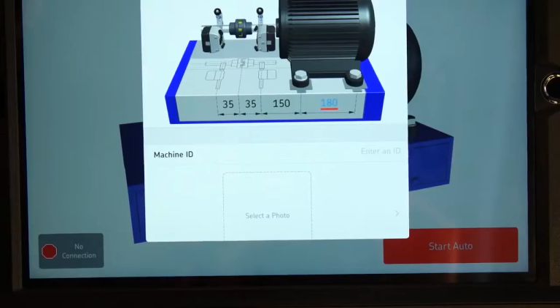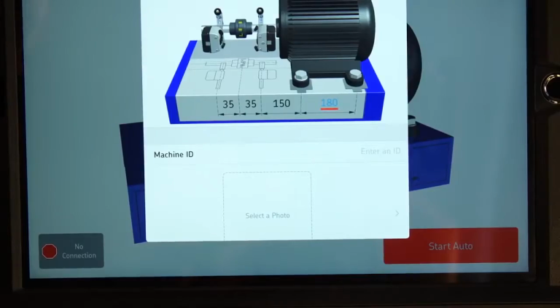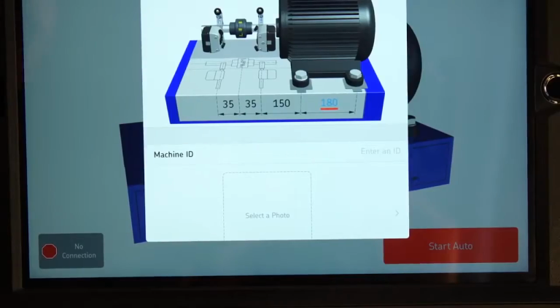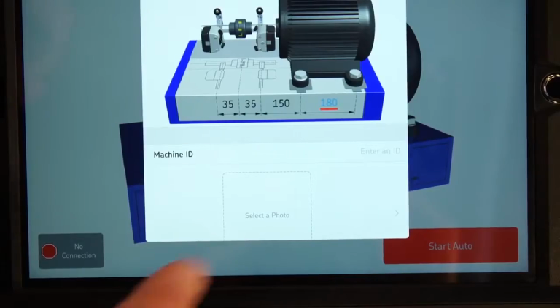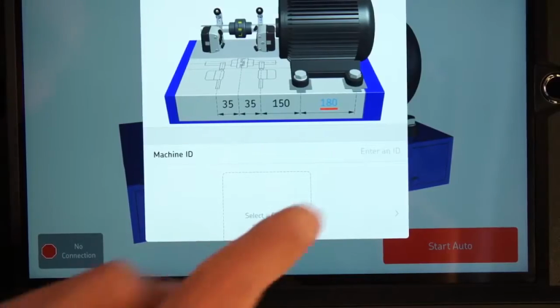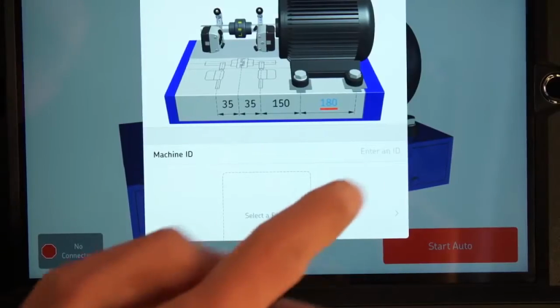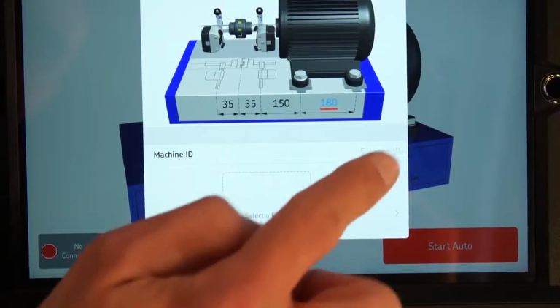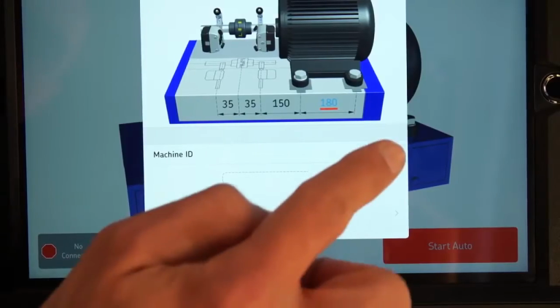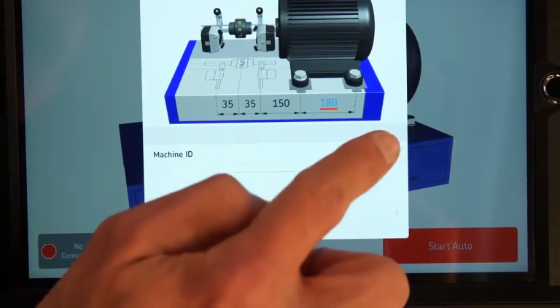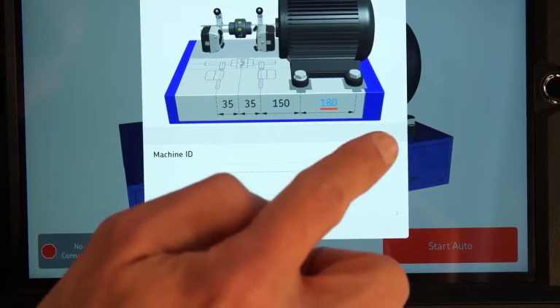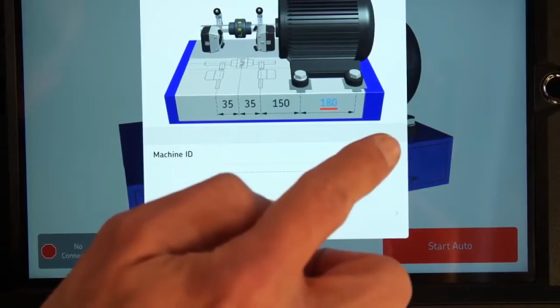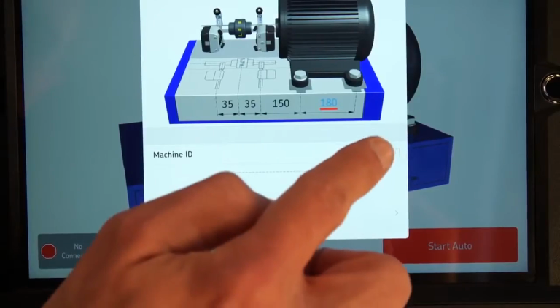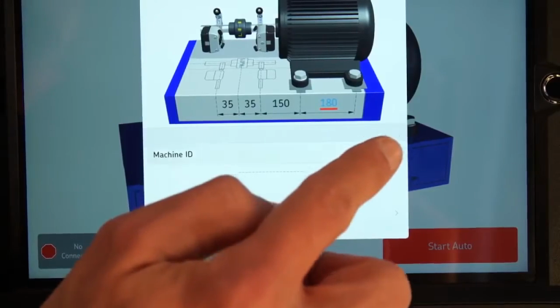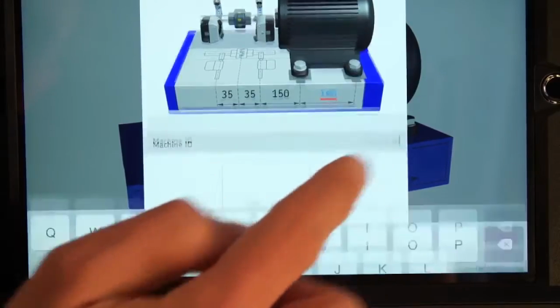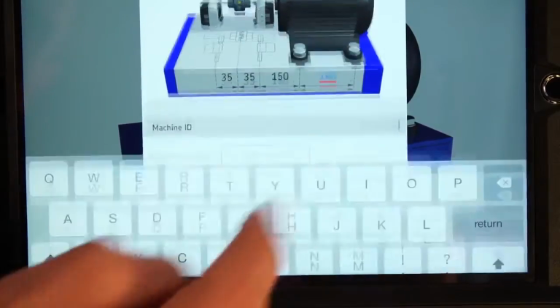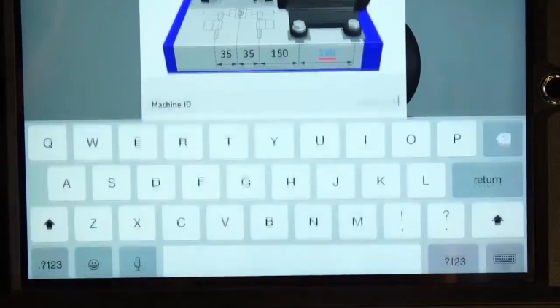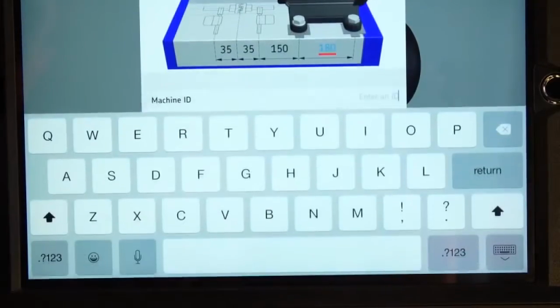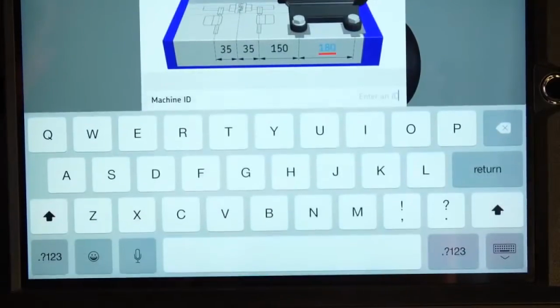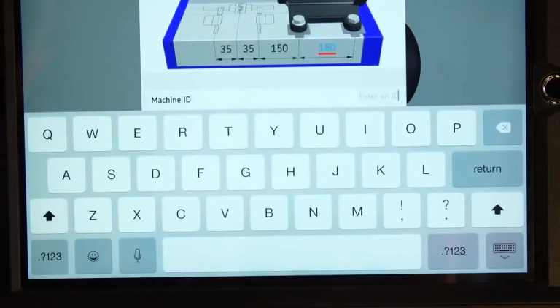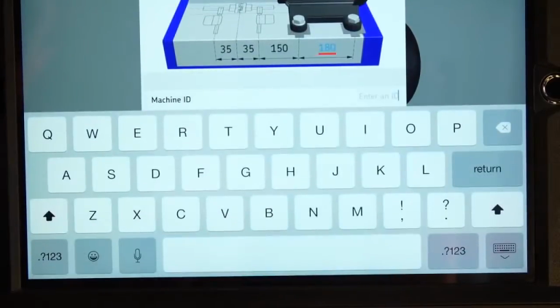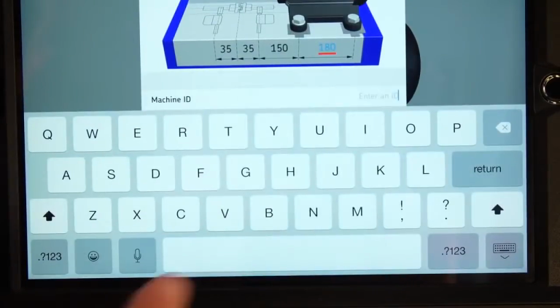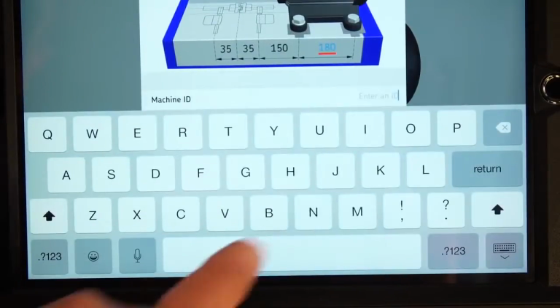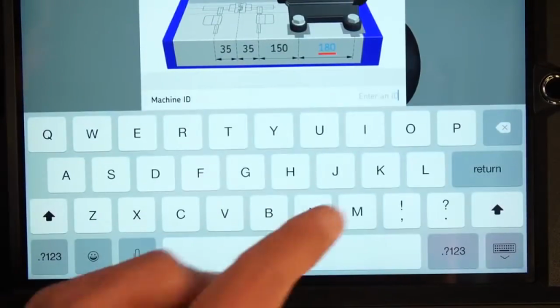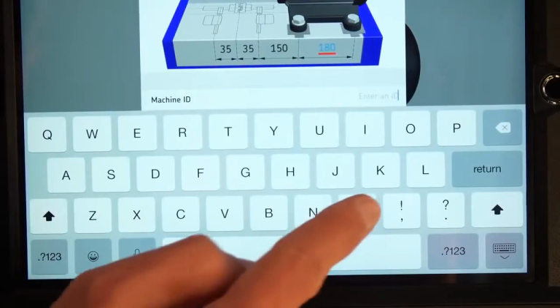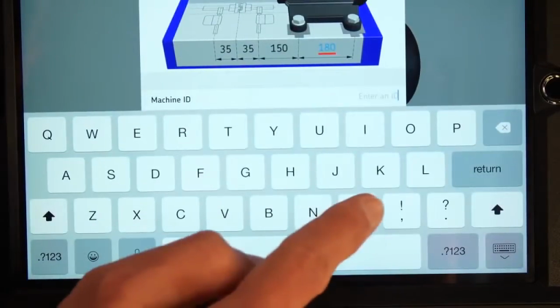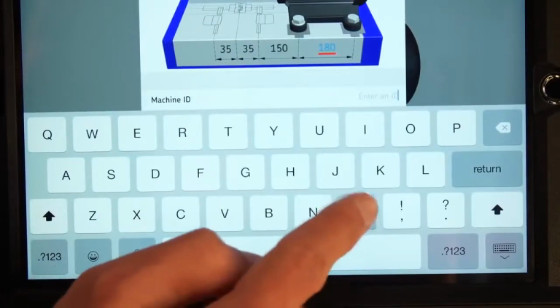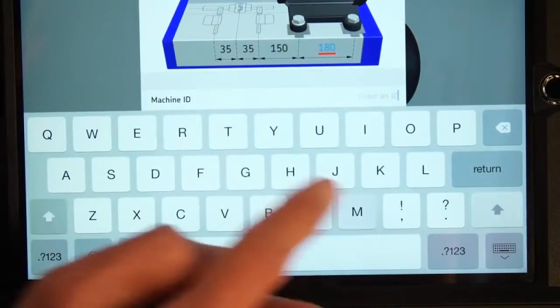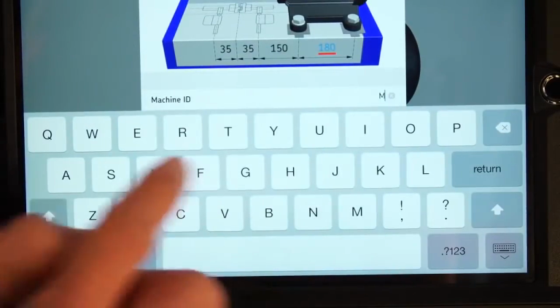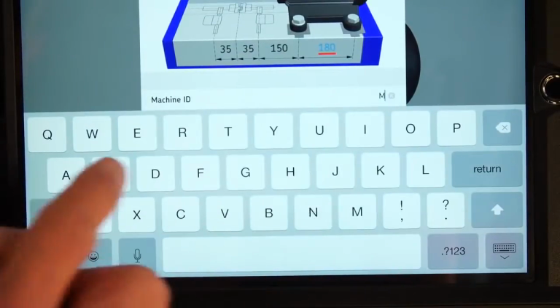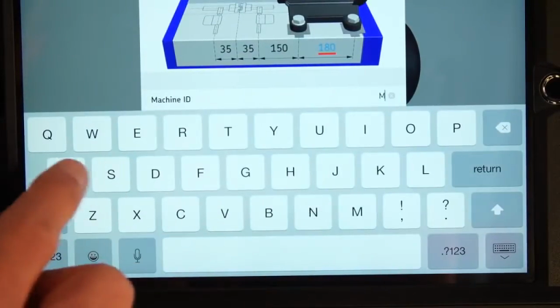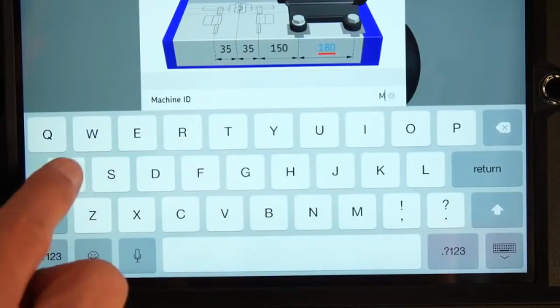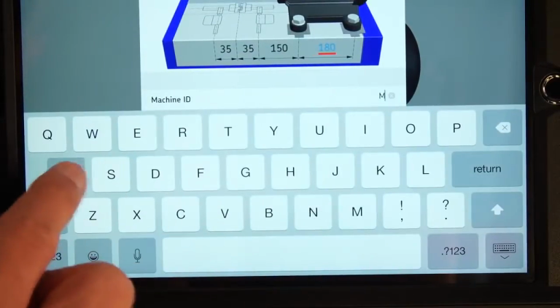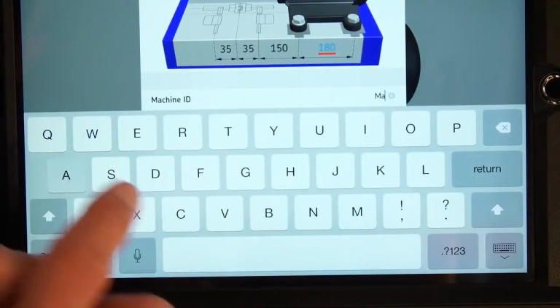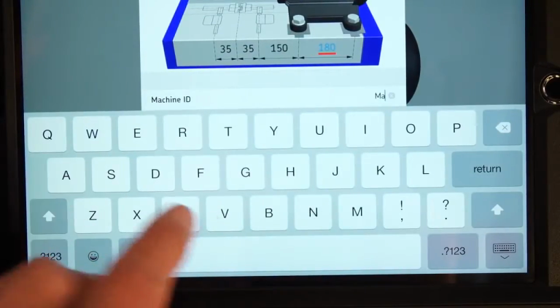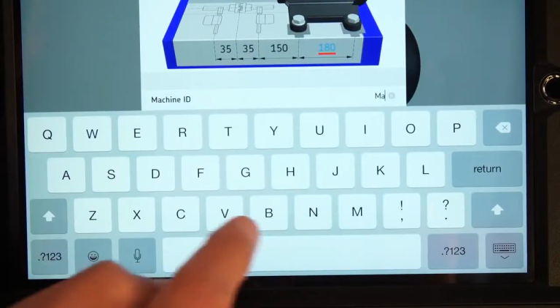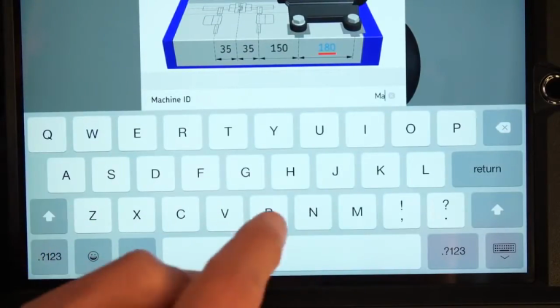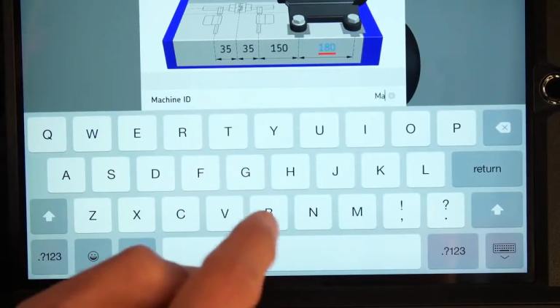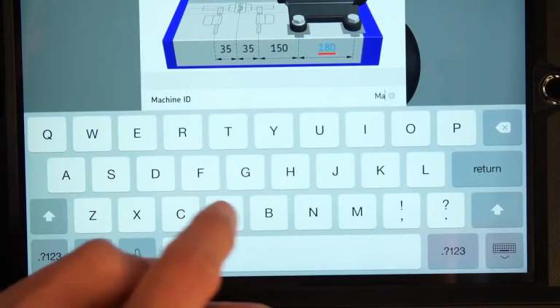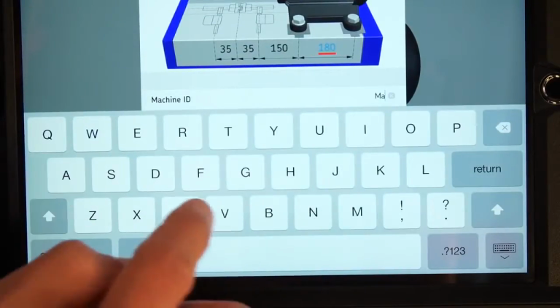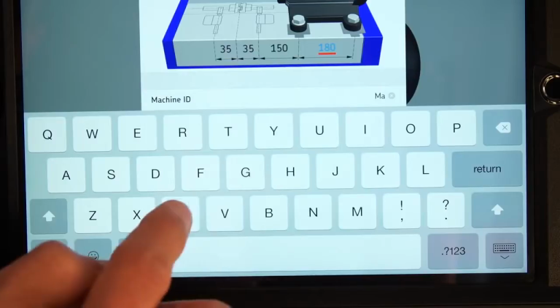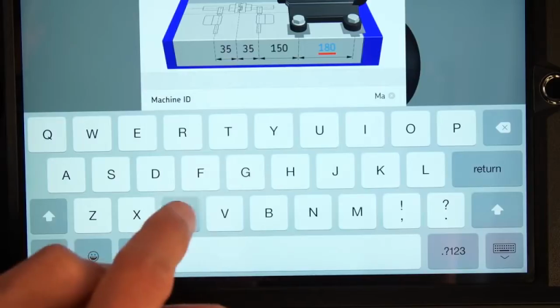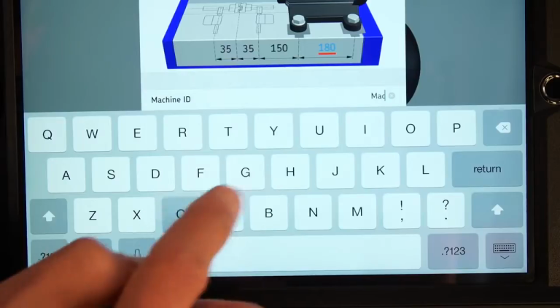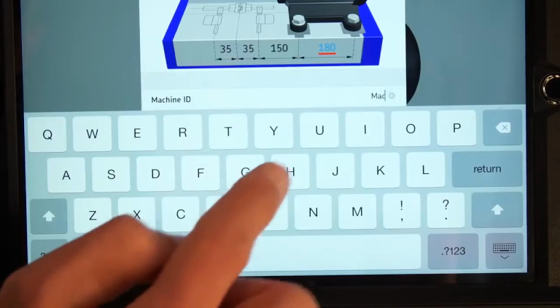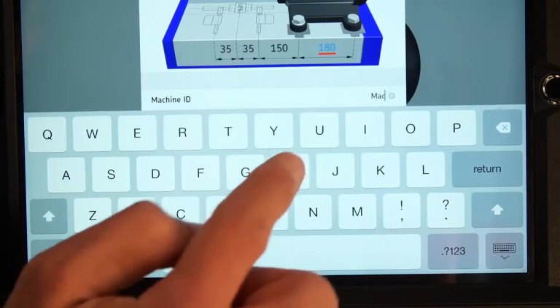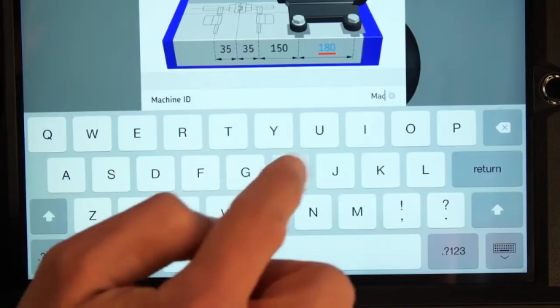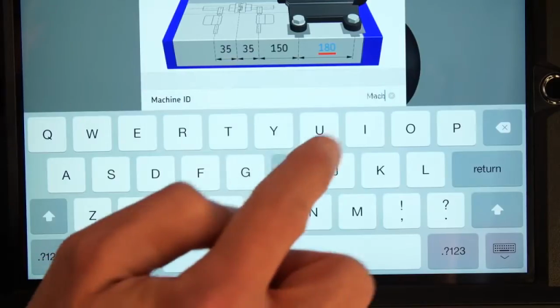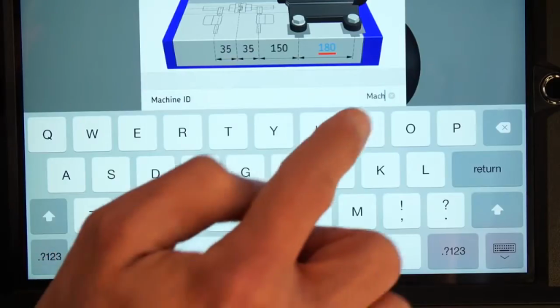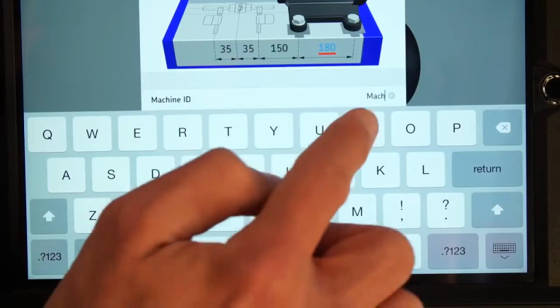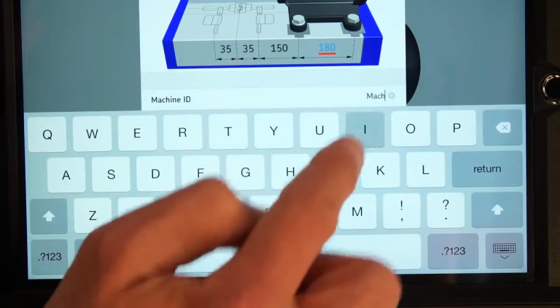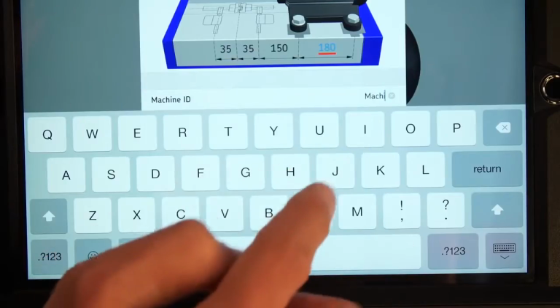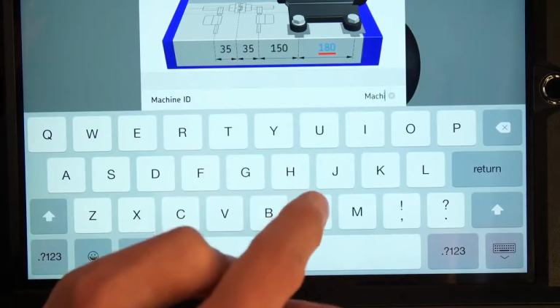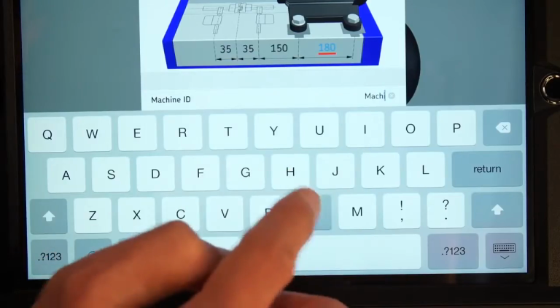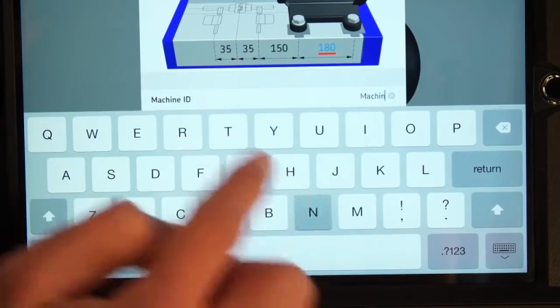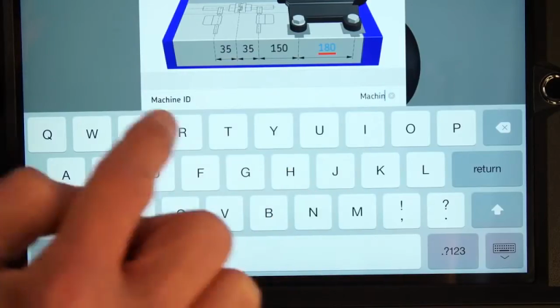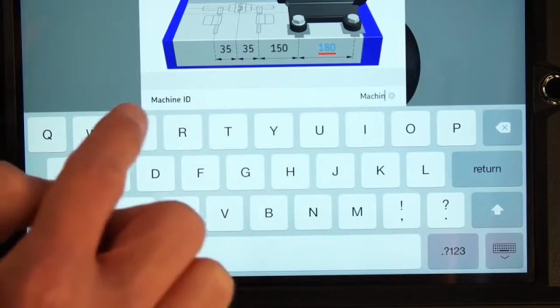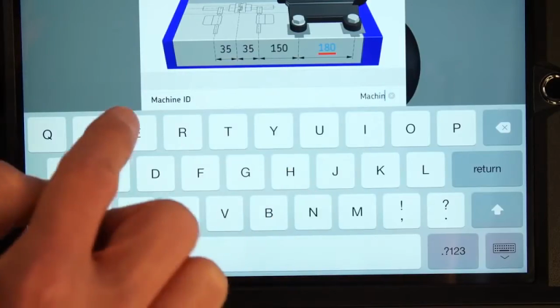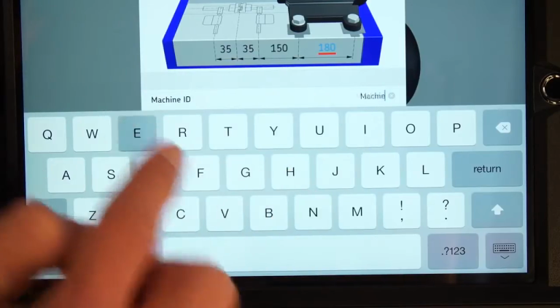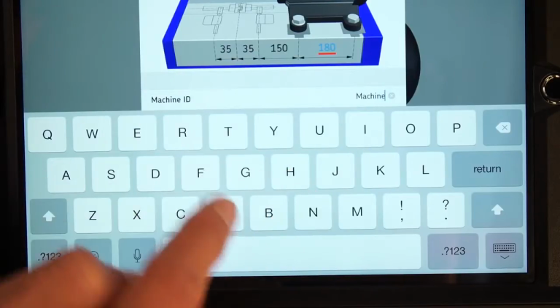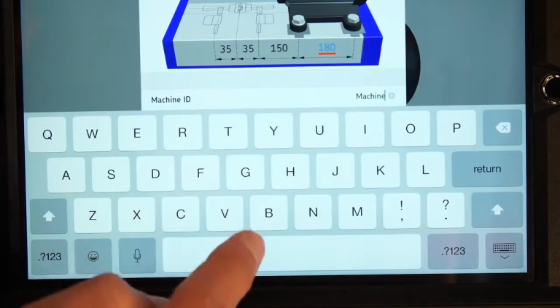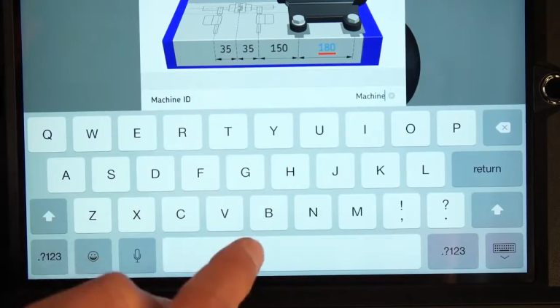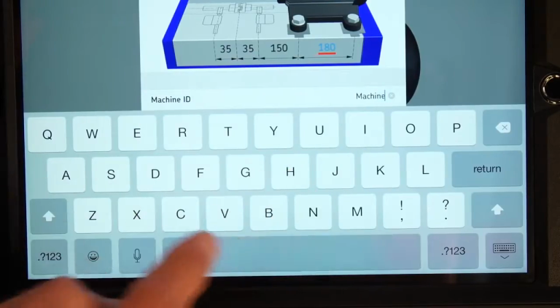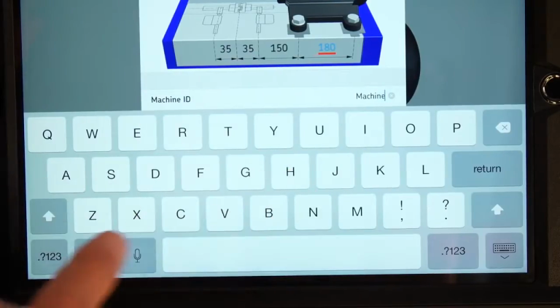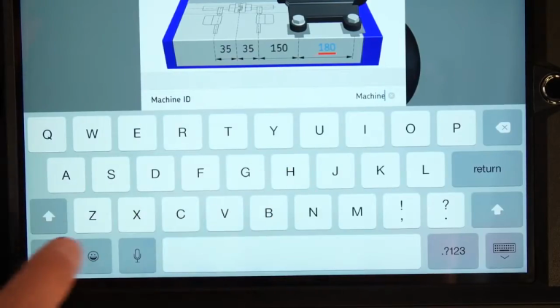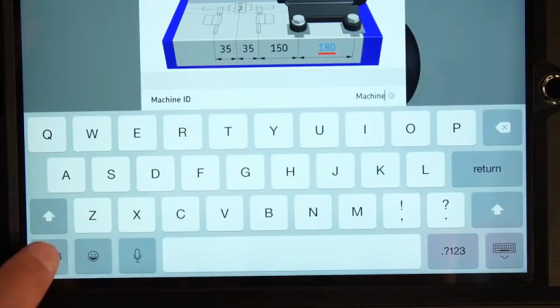It is also possible to enter a machine ID and add a photo of the machine, which will be shown in the report.